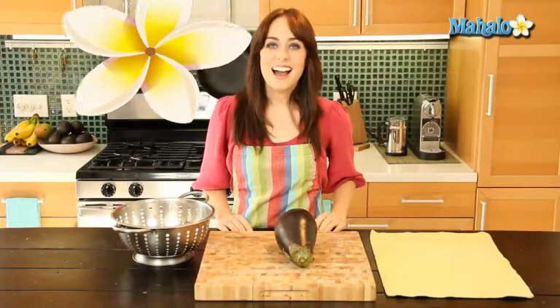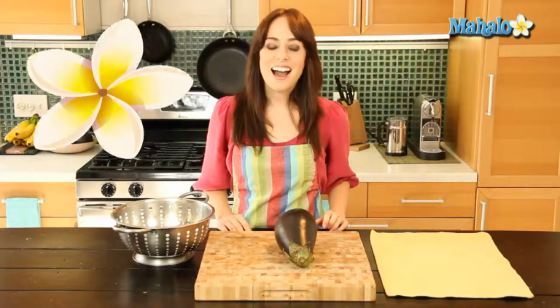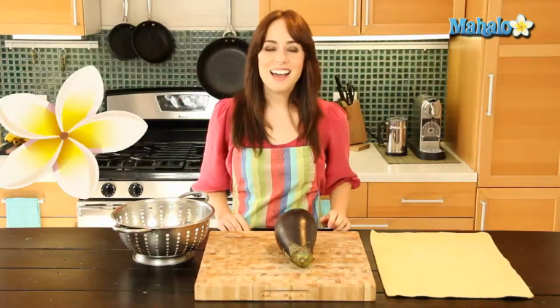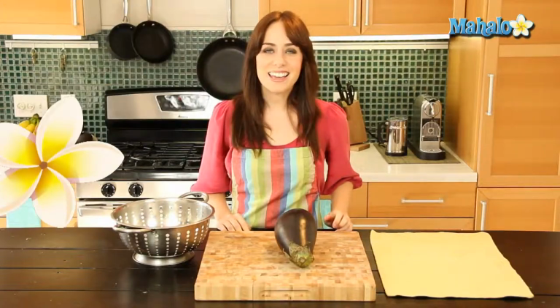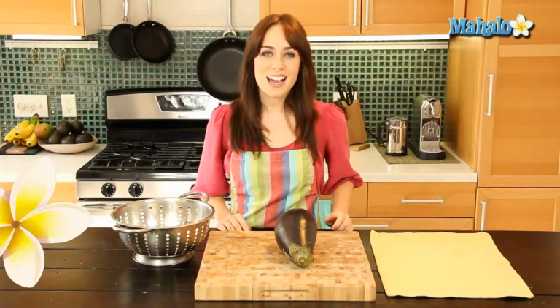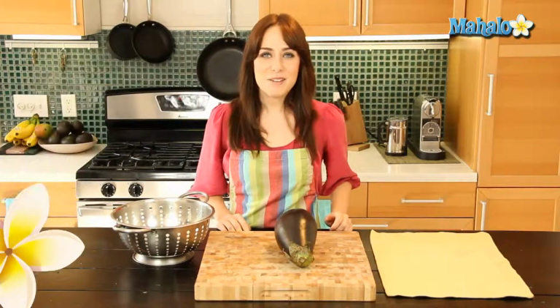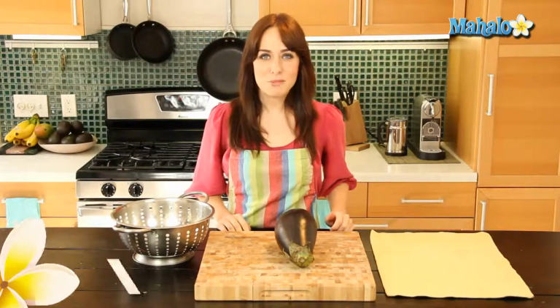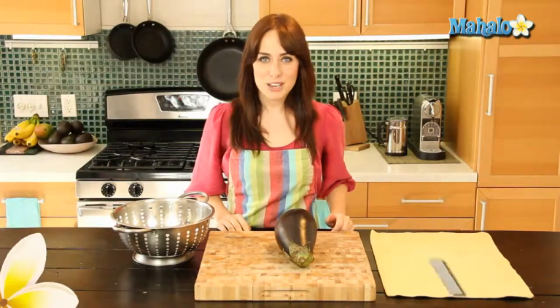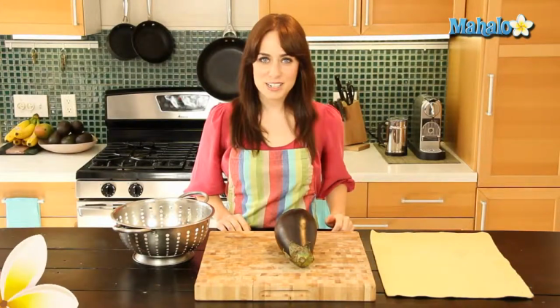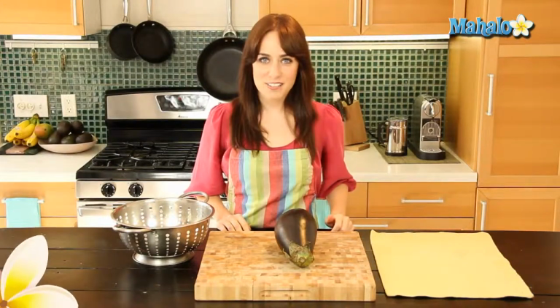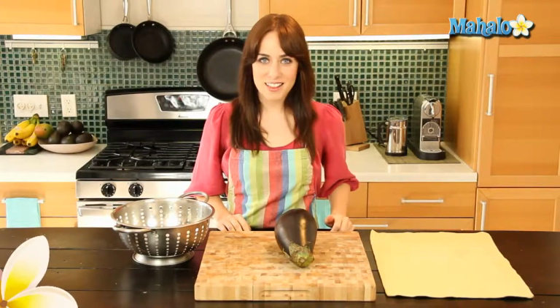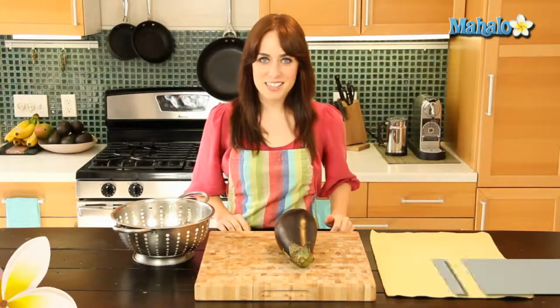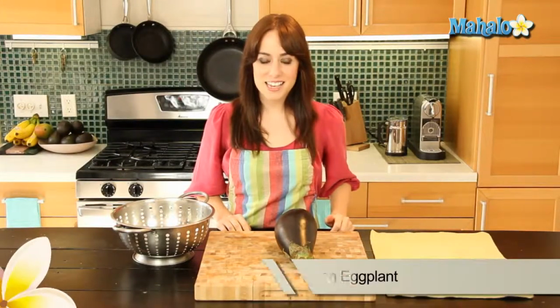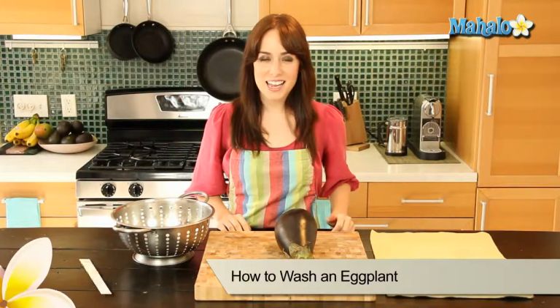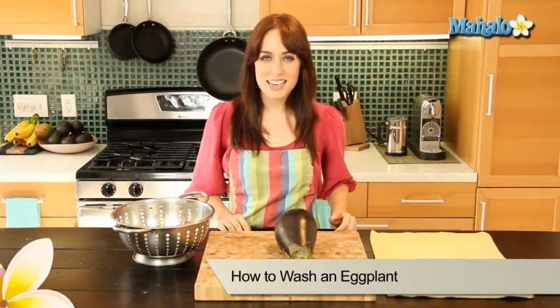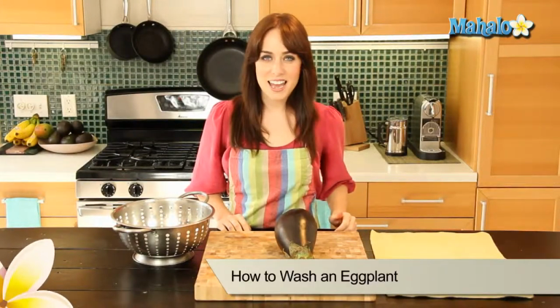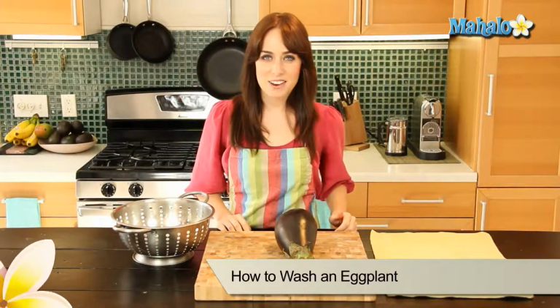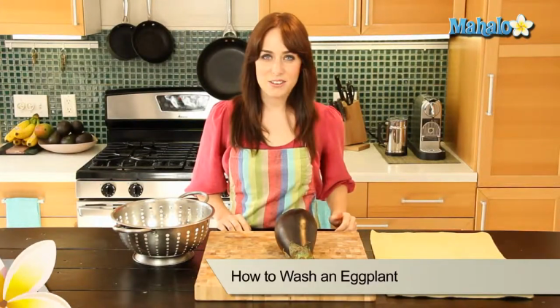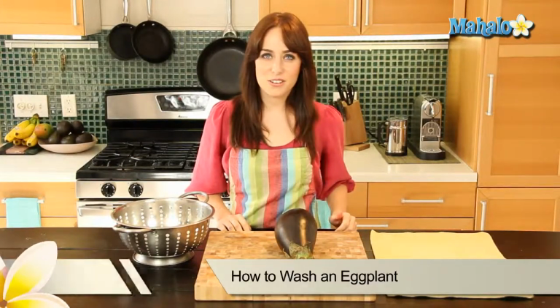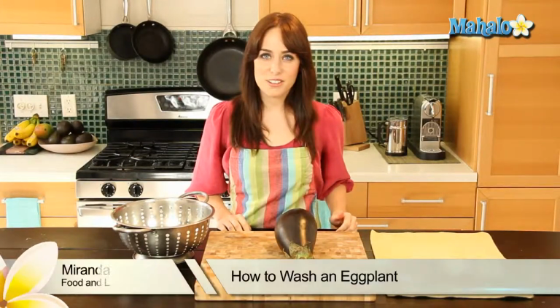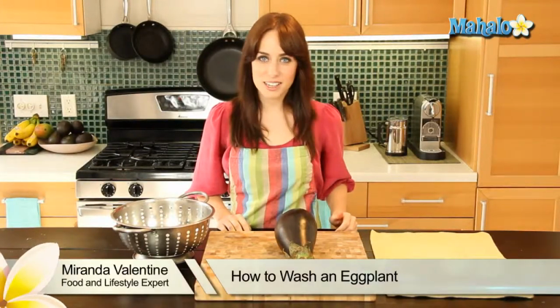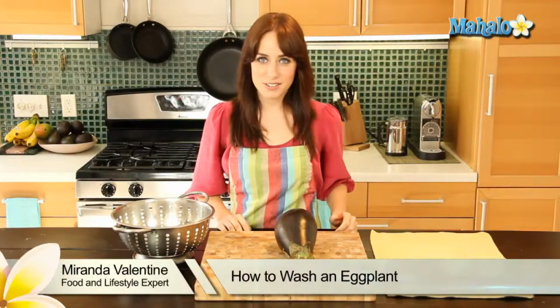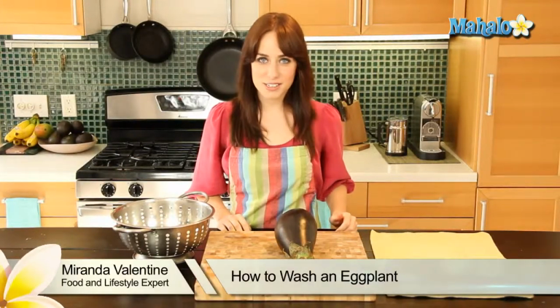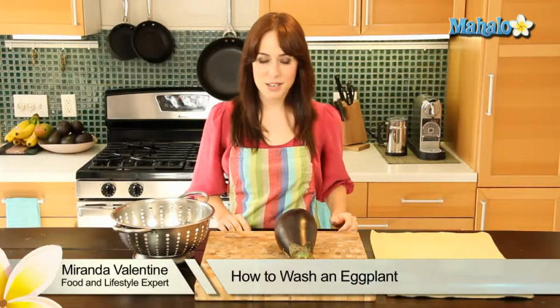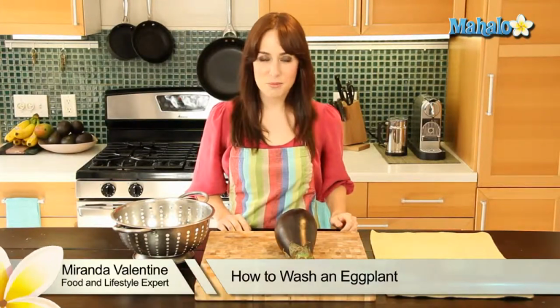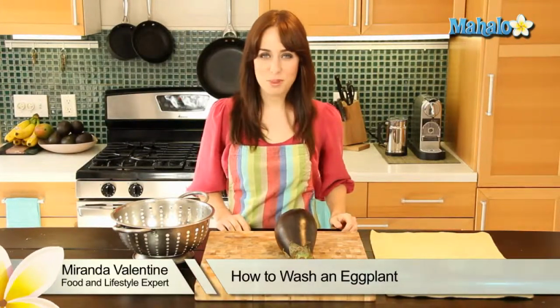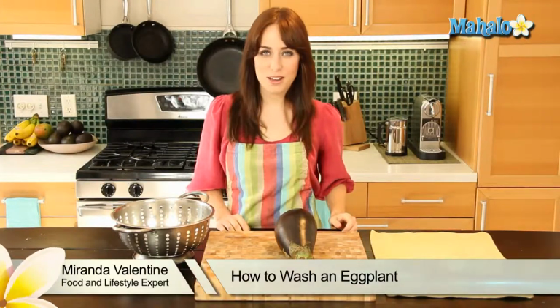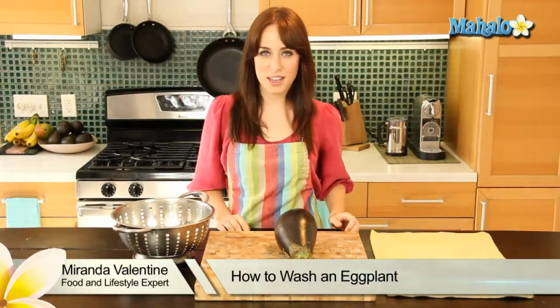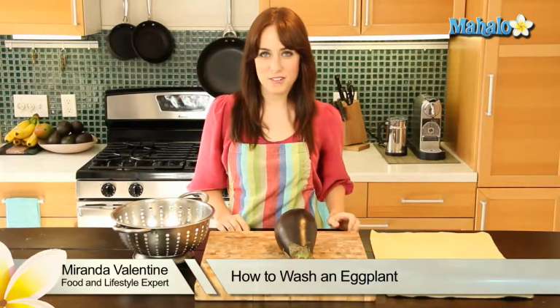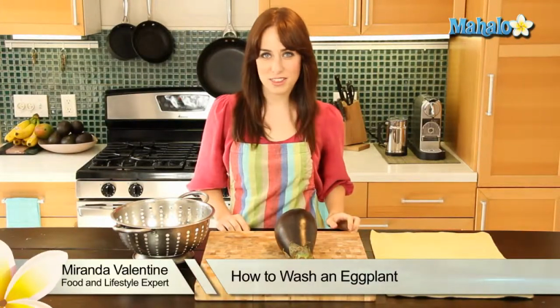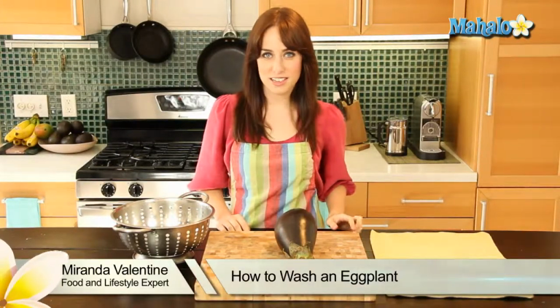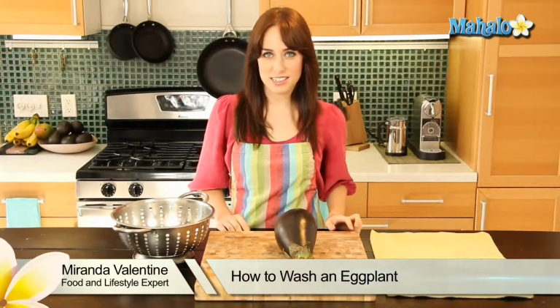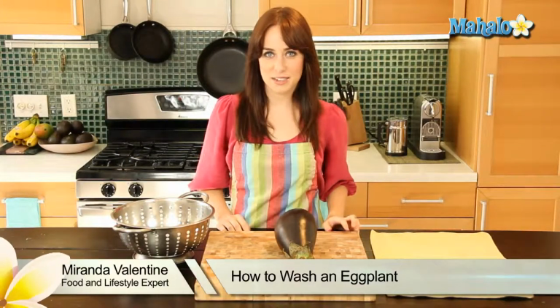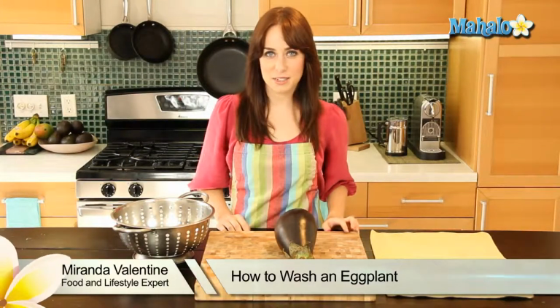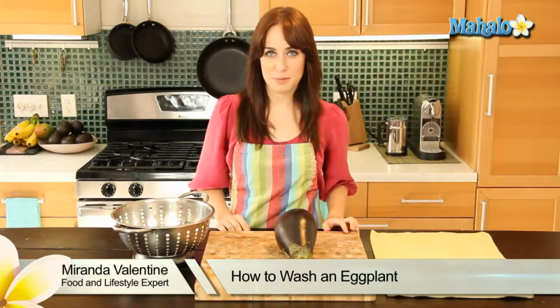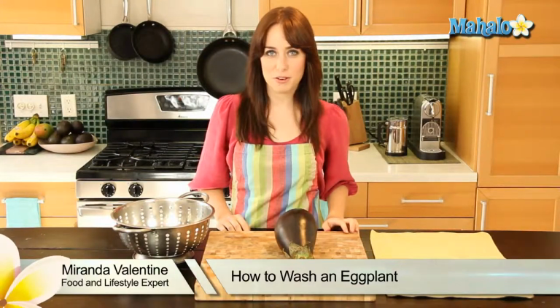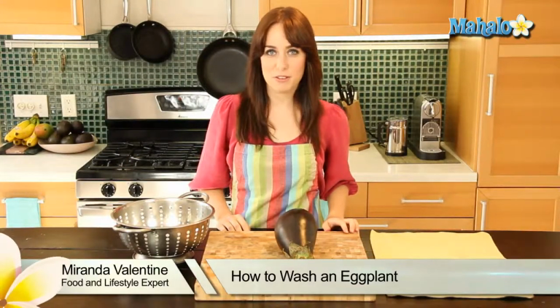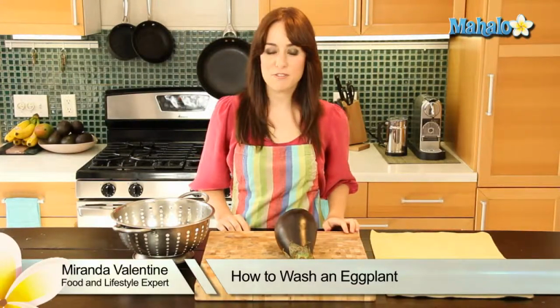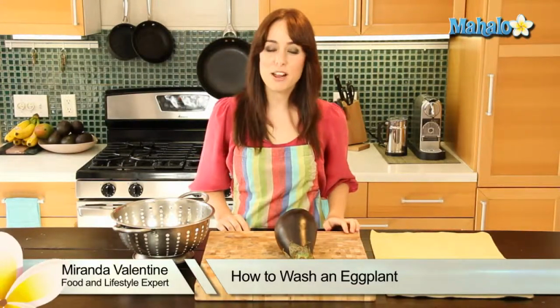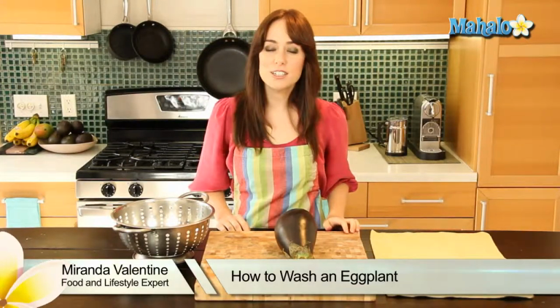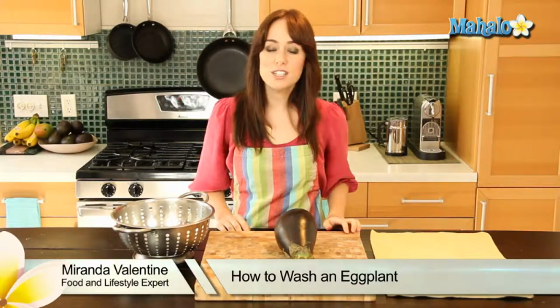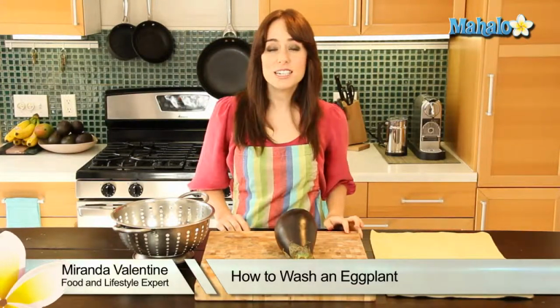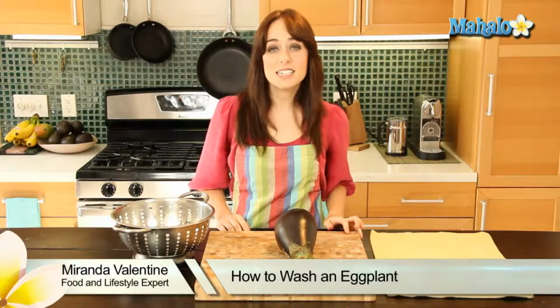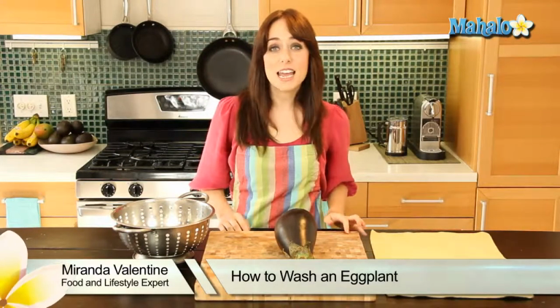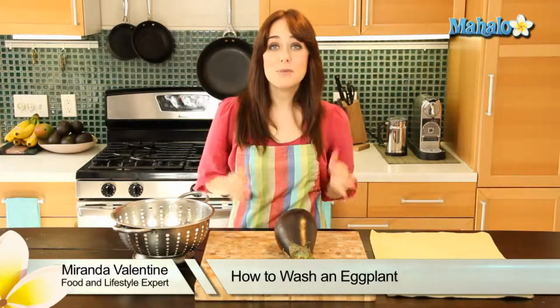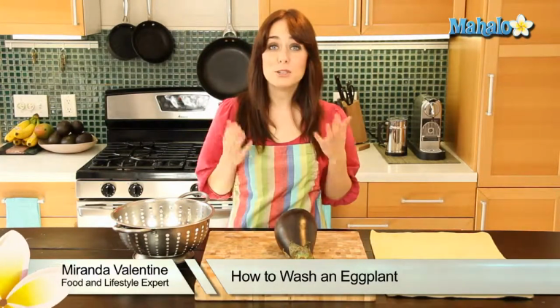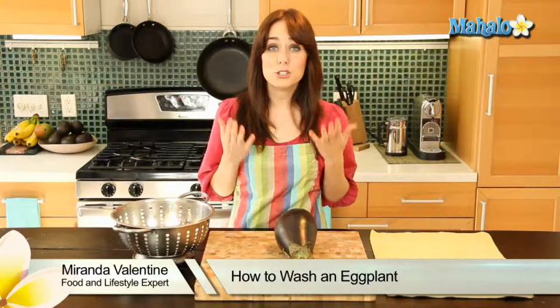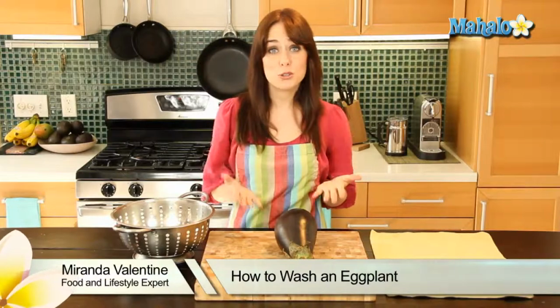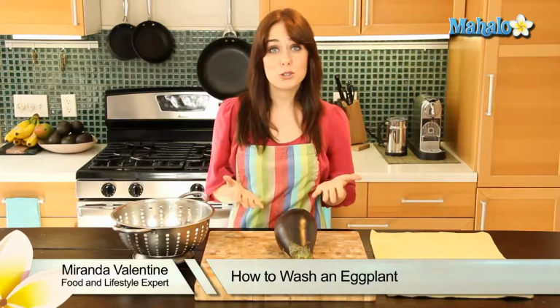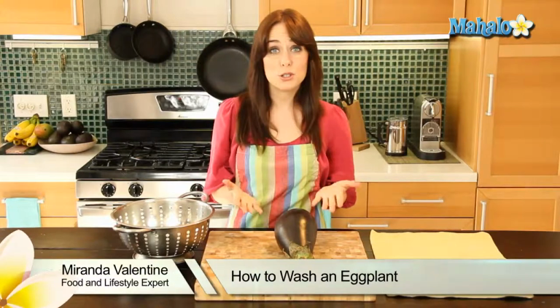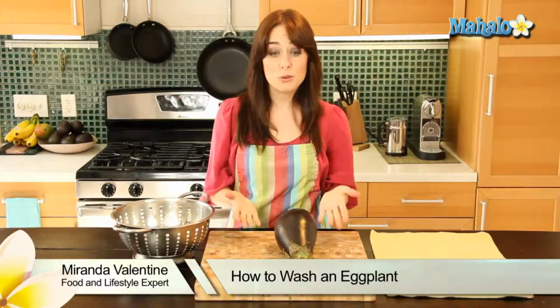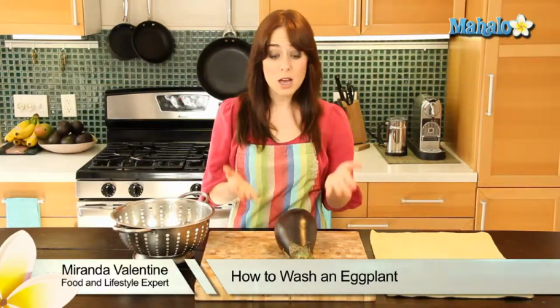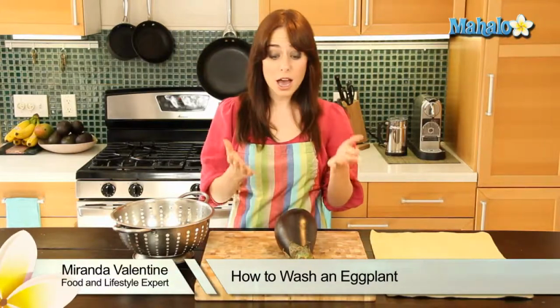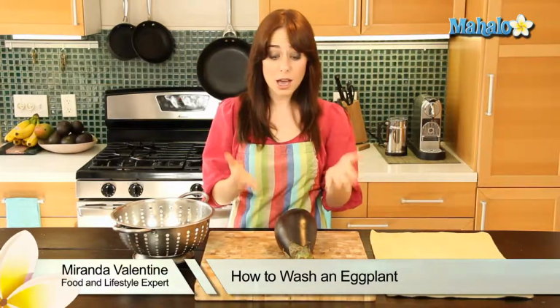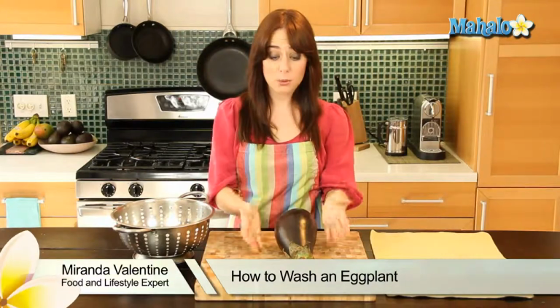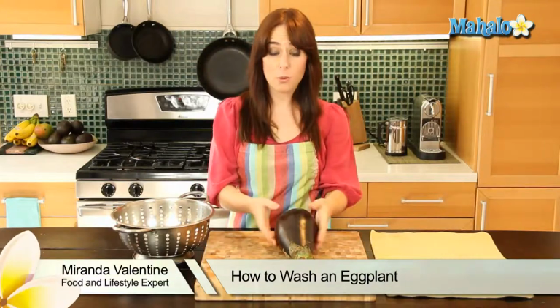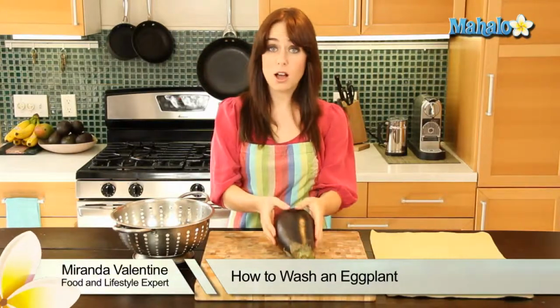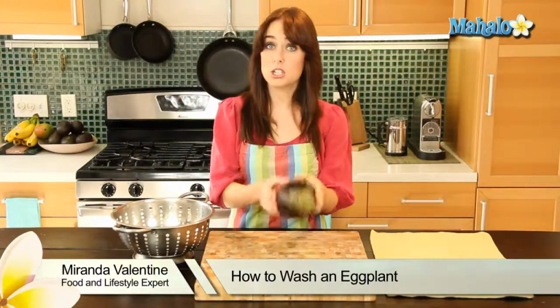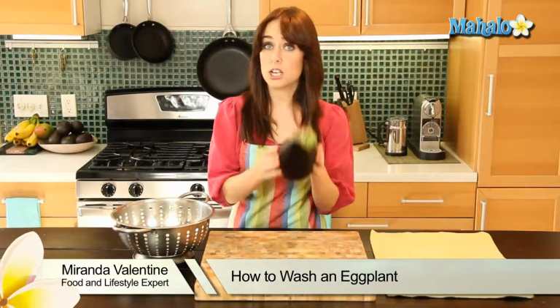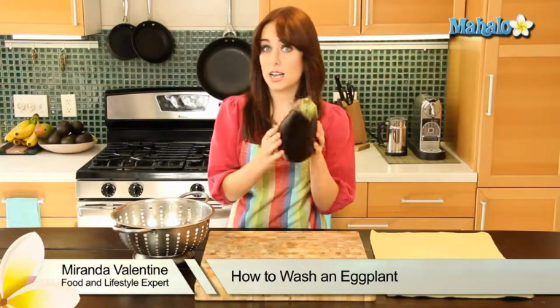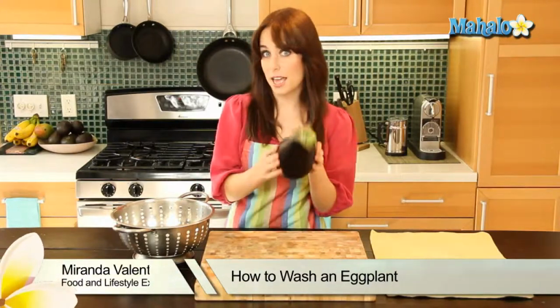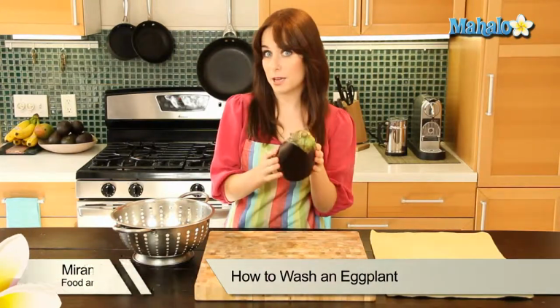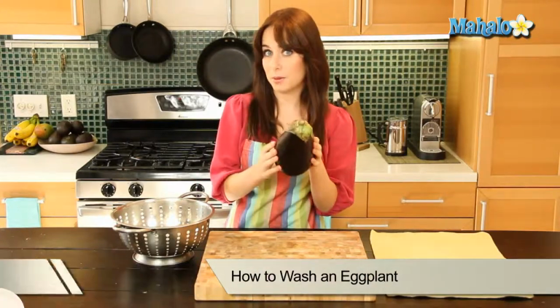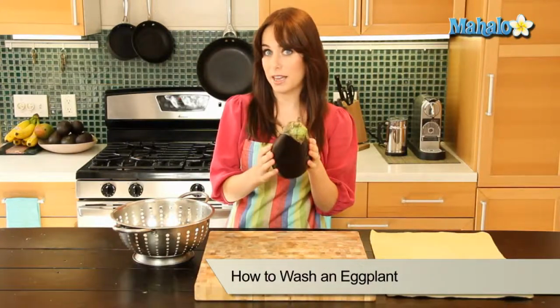Hi, I'm Miranda Valentine, editor of the lifestyle blog Everything Sounds Better in French, and today I'm going to show you how to wash an eggplant.